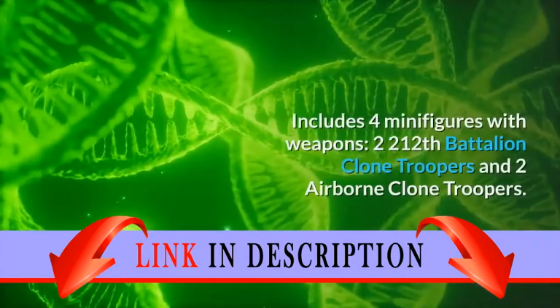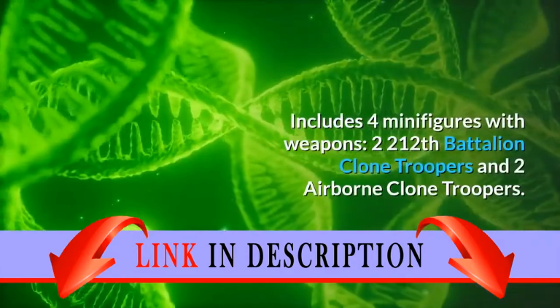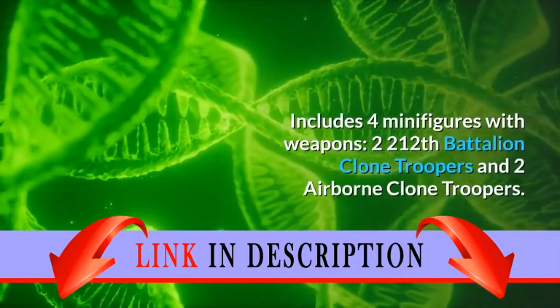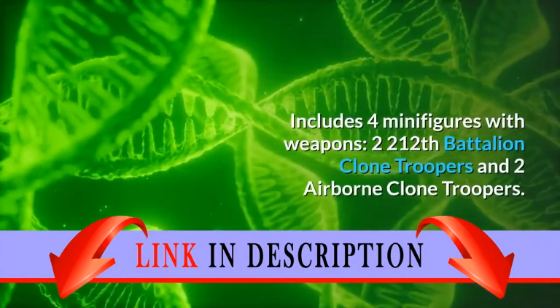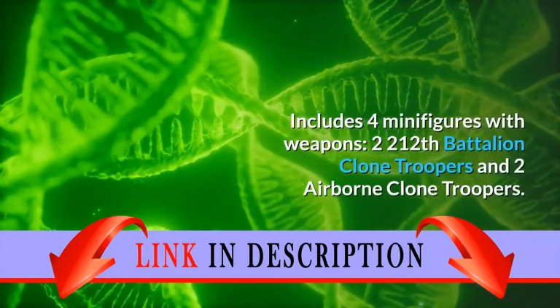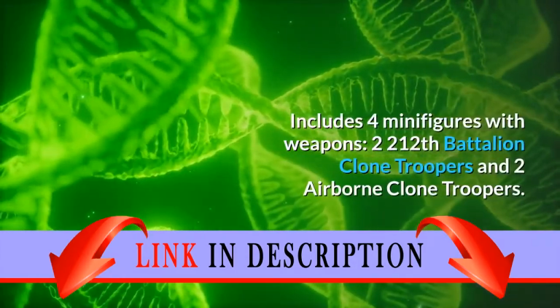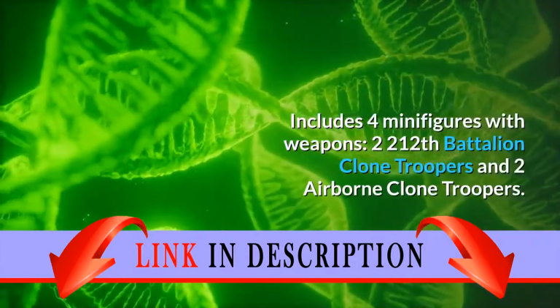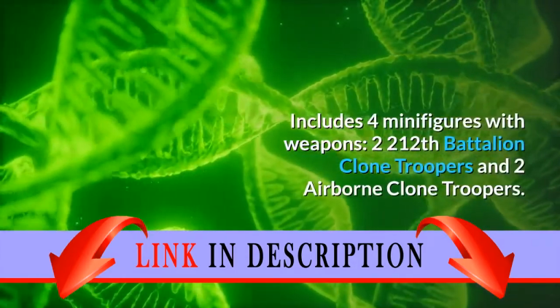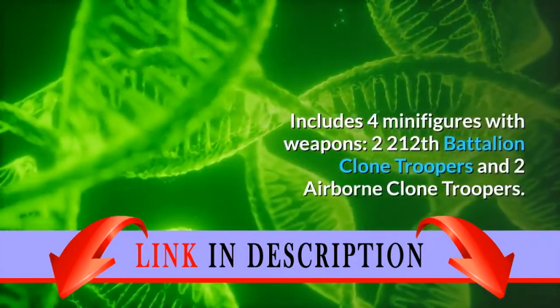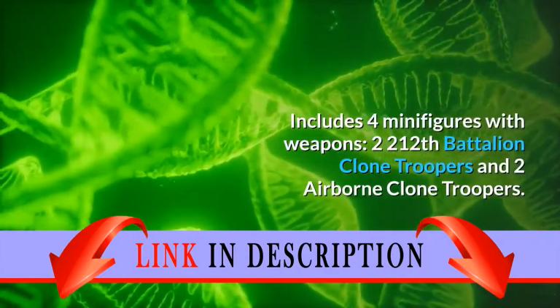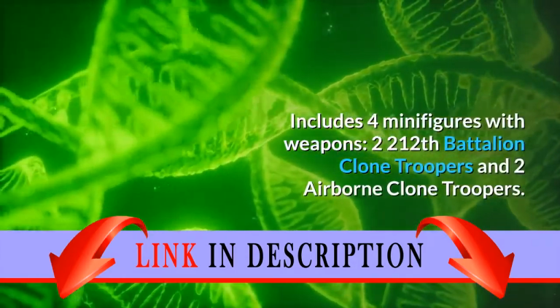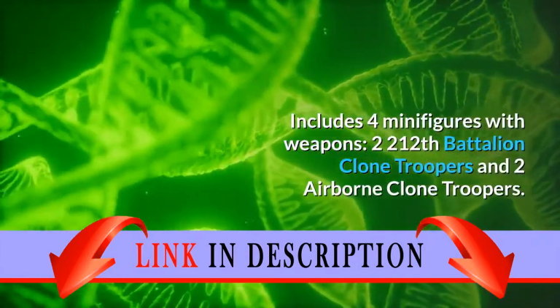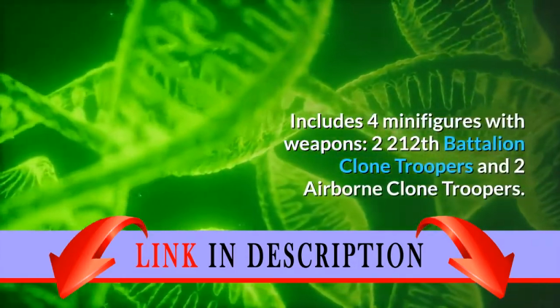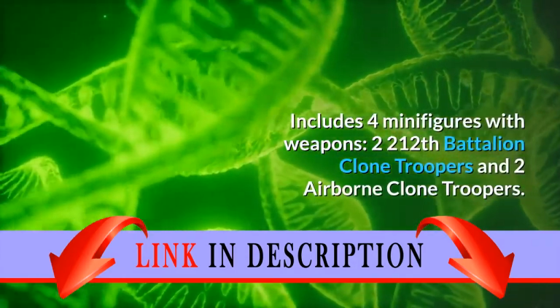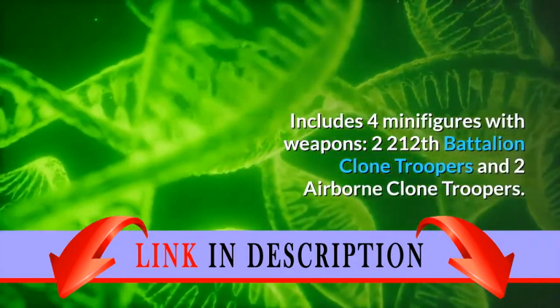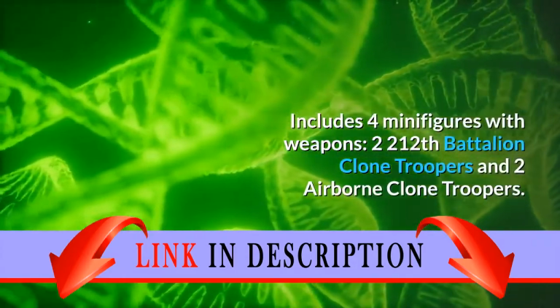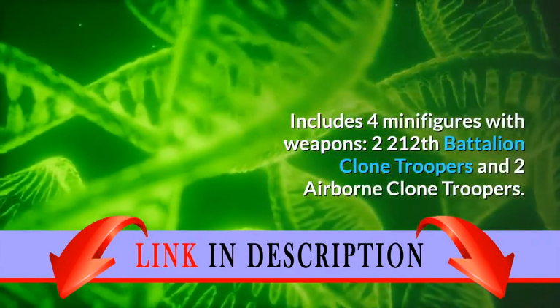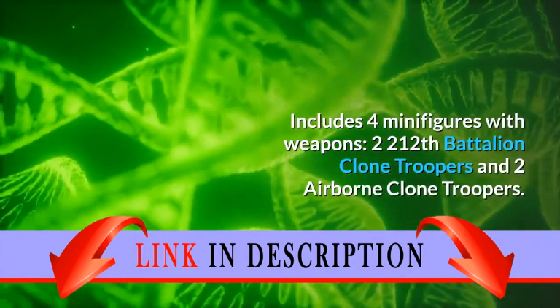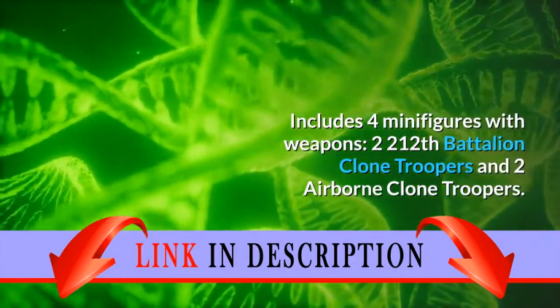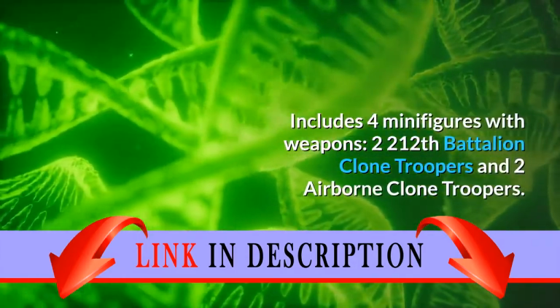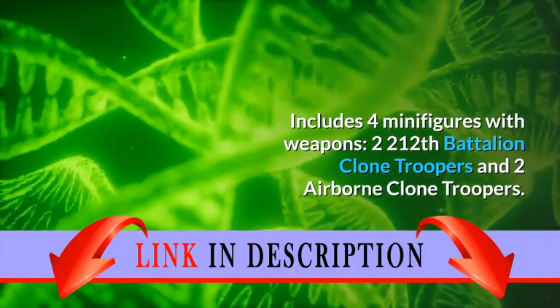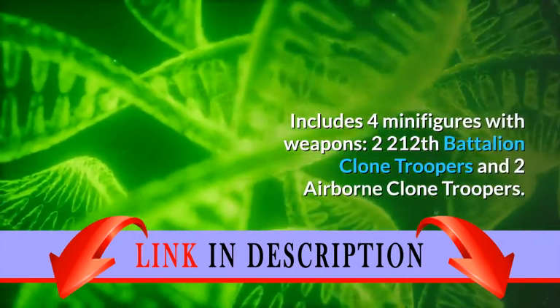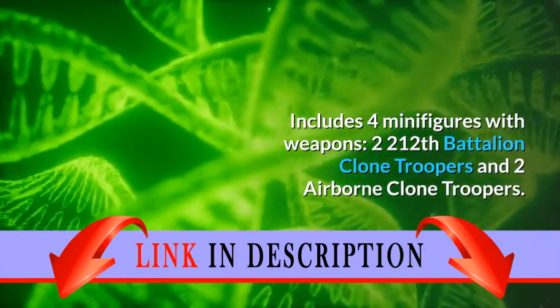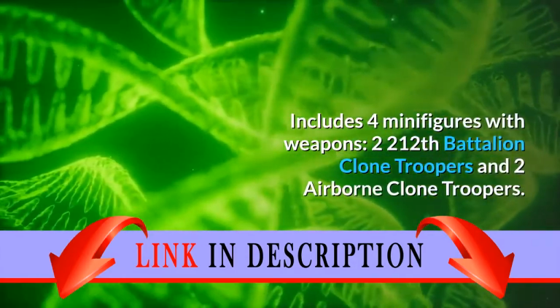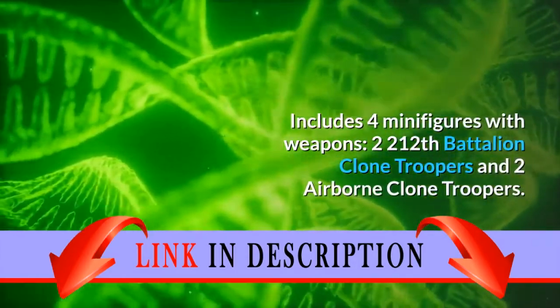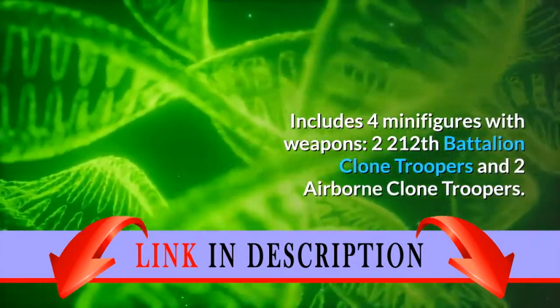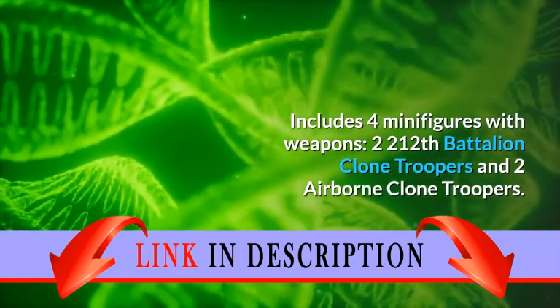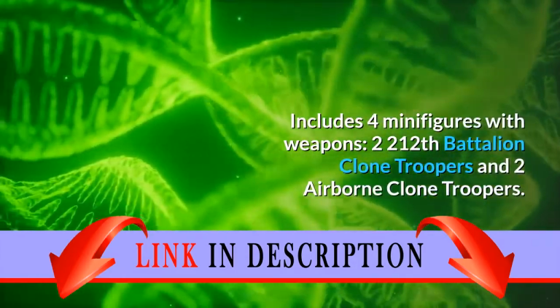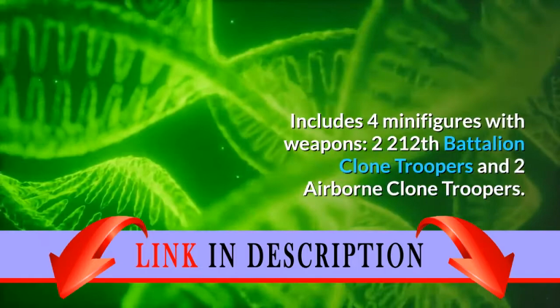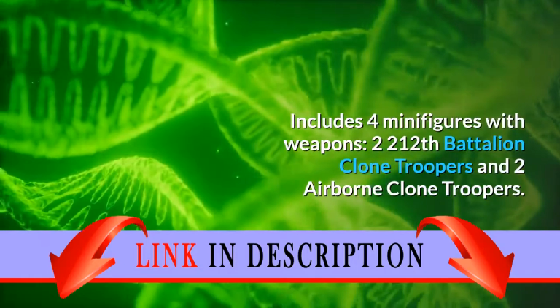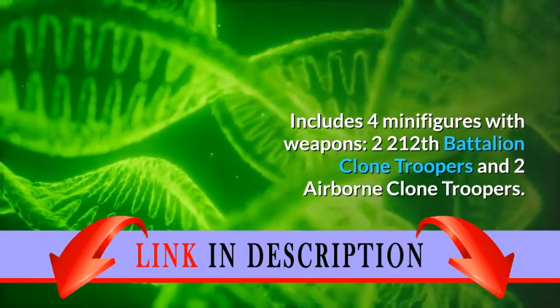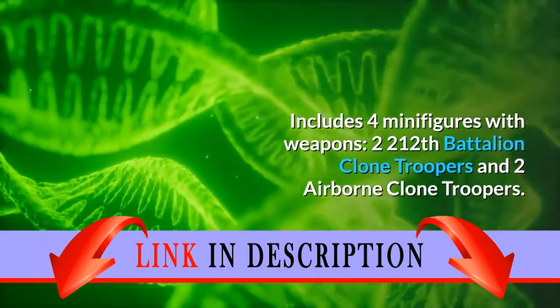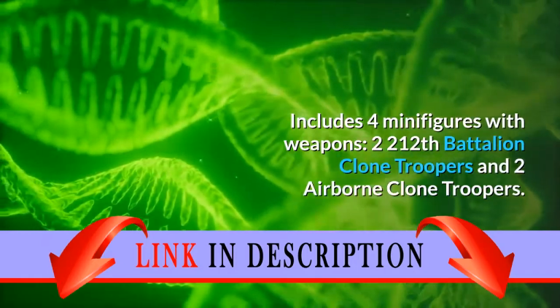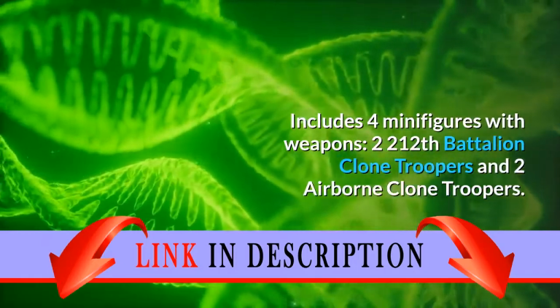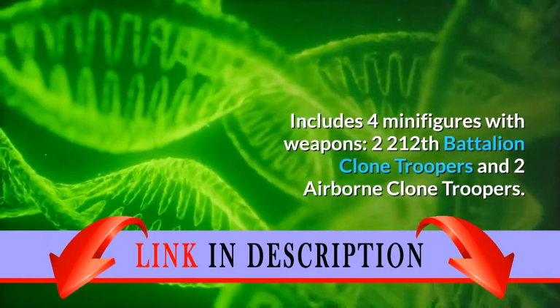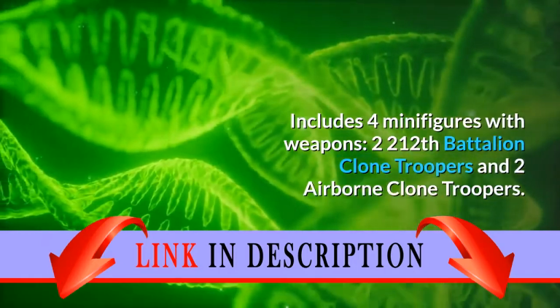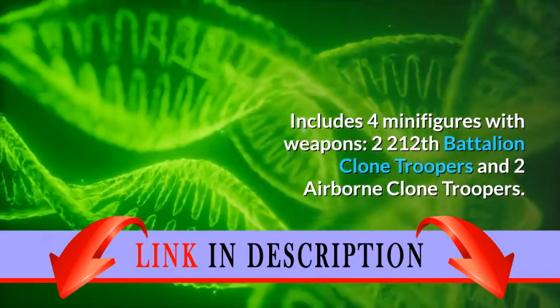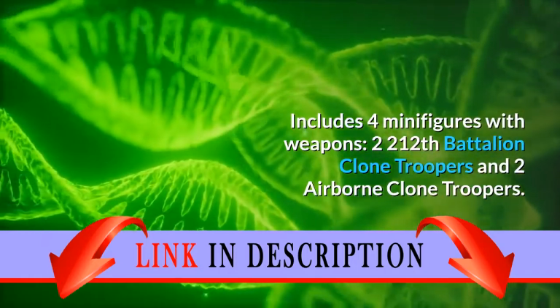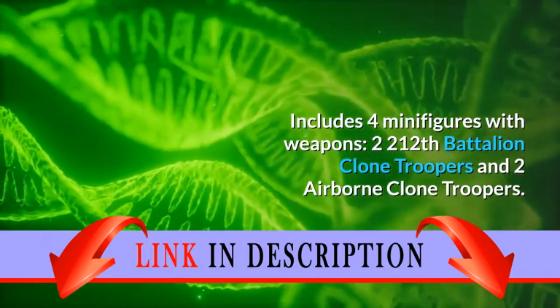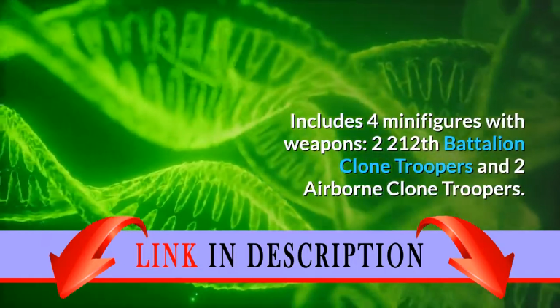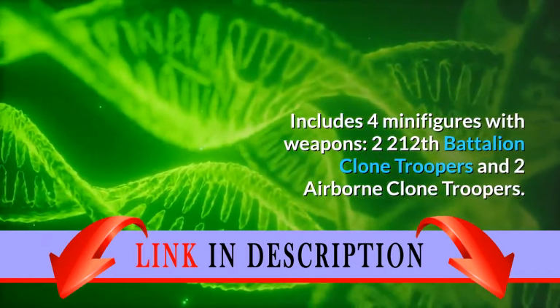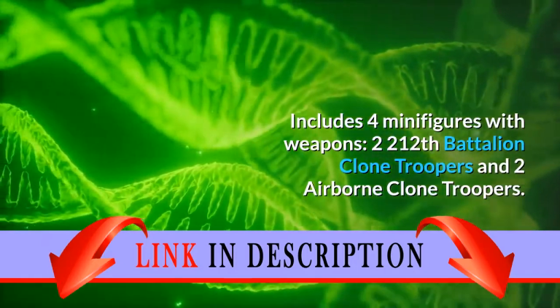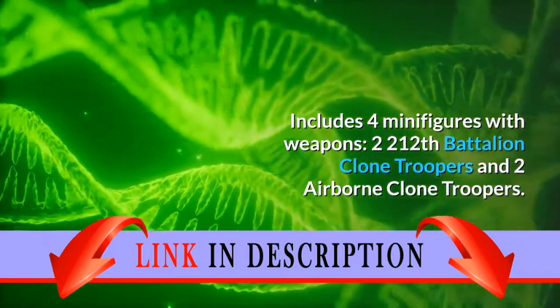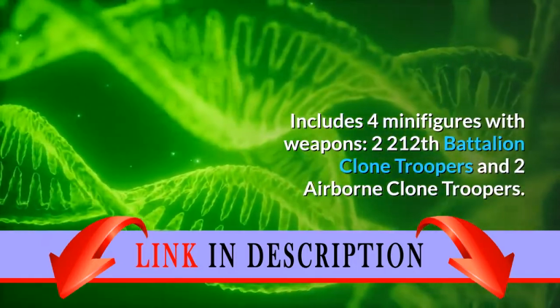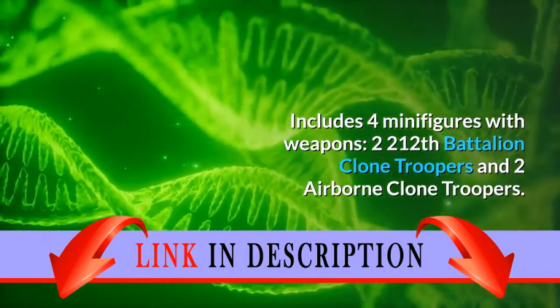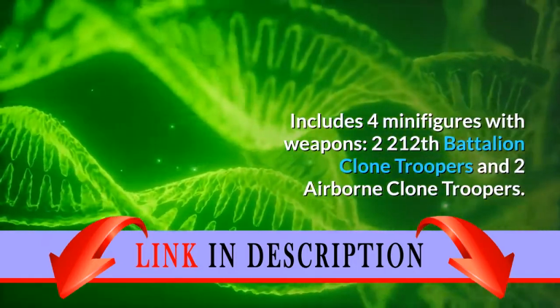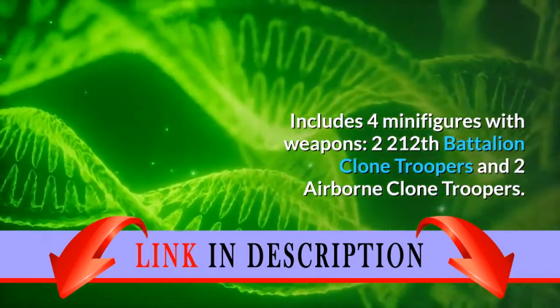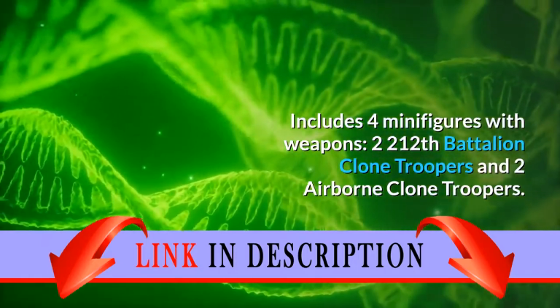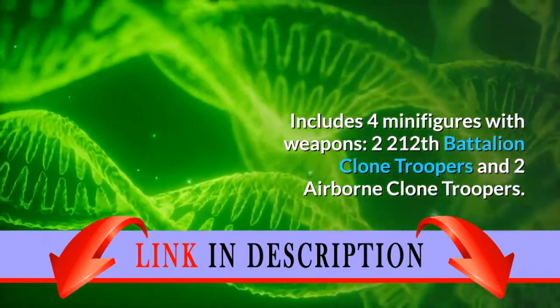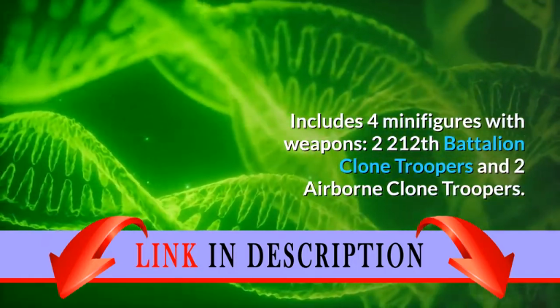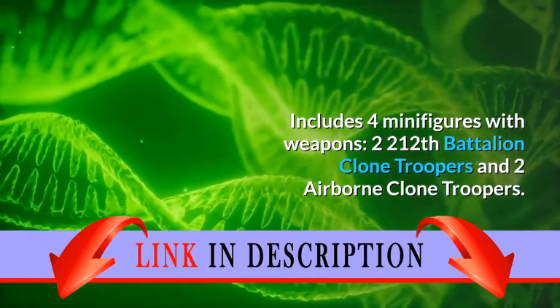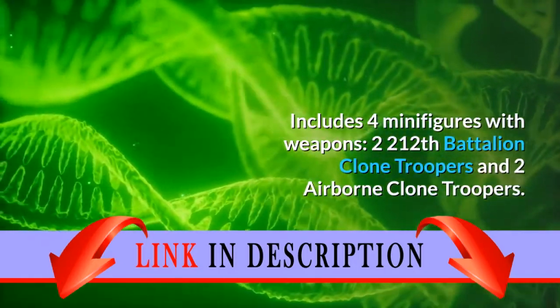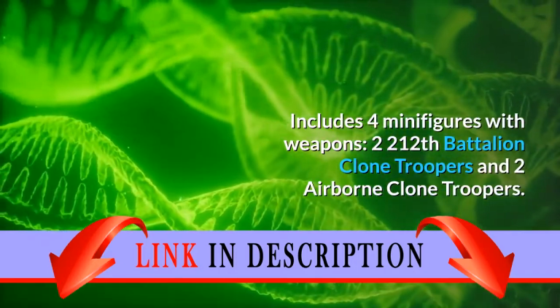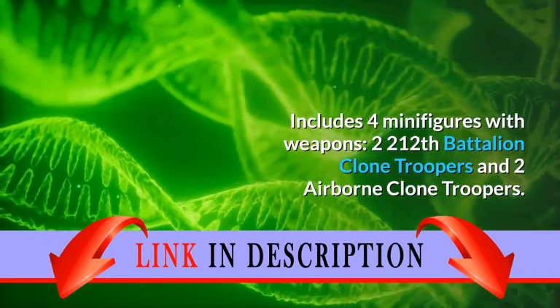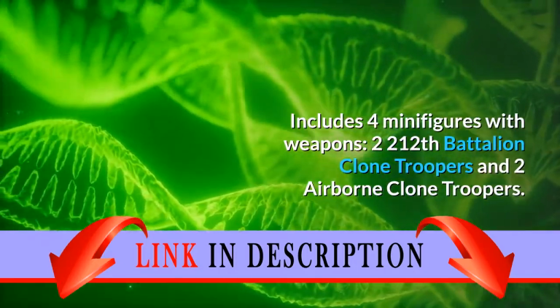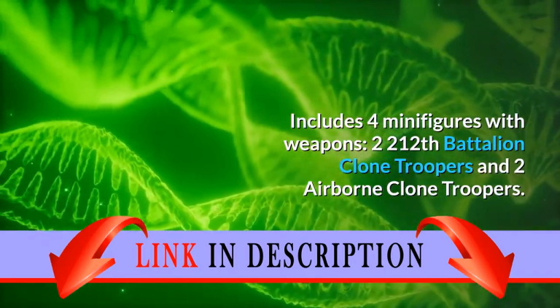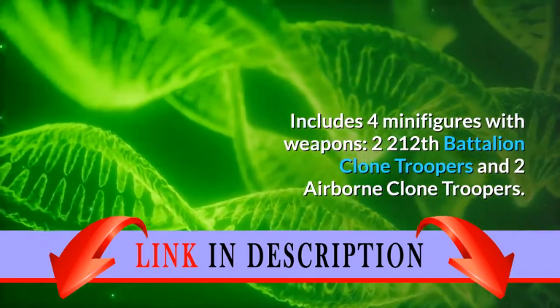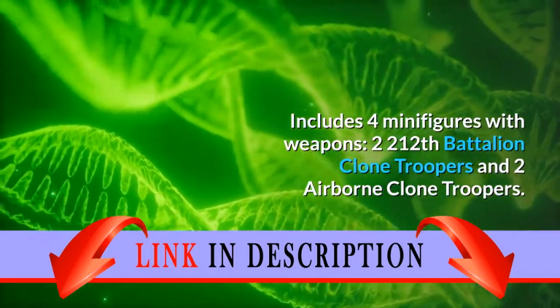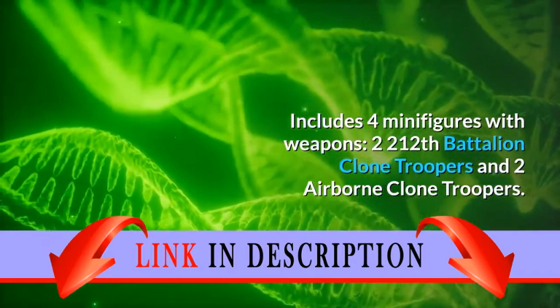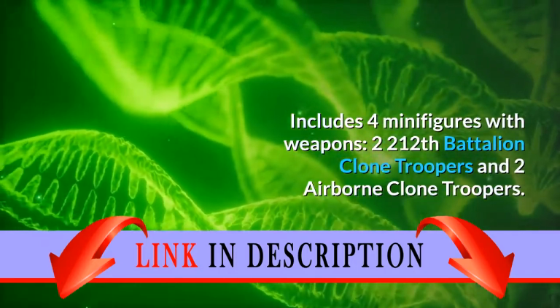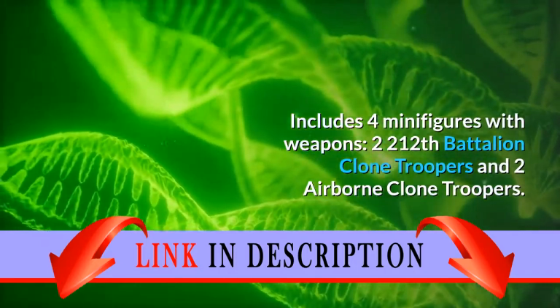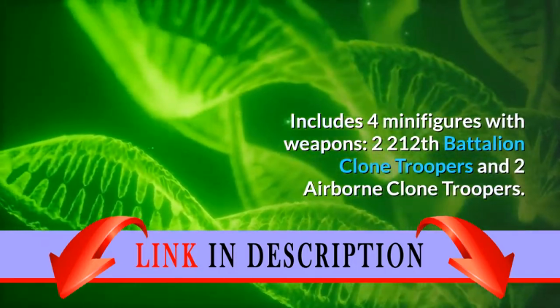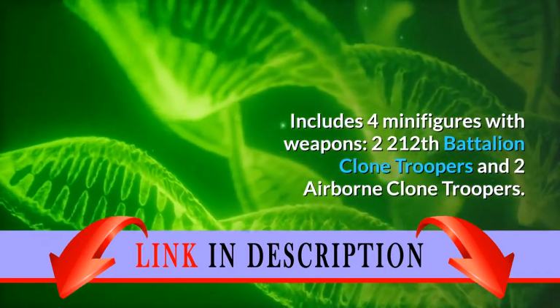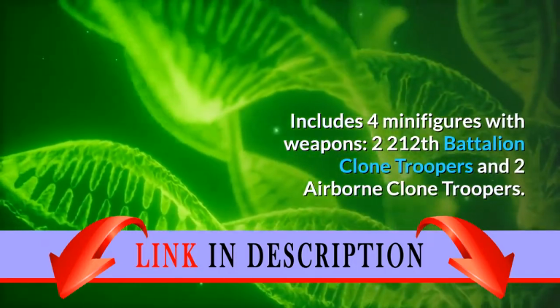Includes four minifigures with weapons: two 212th Battalion Clone Troopers and two Airborne Clone Troopers.